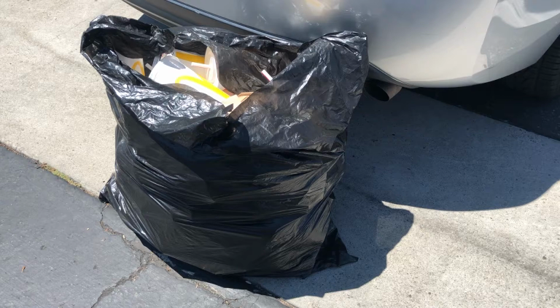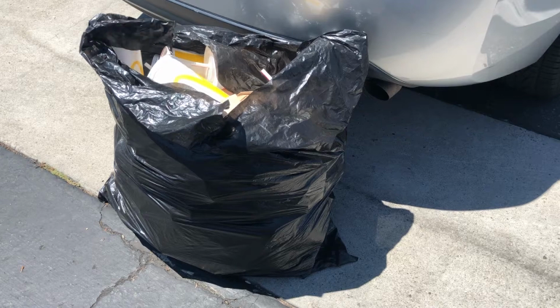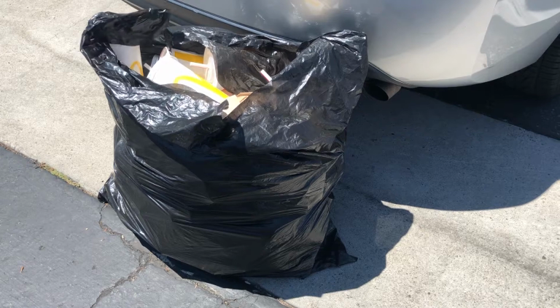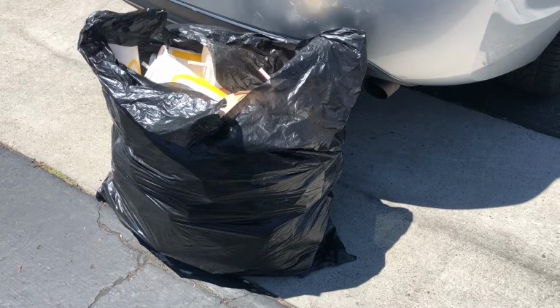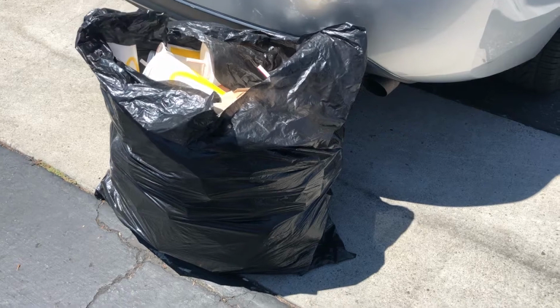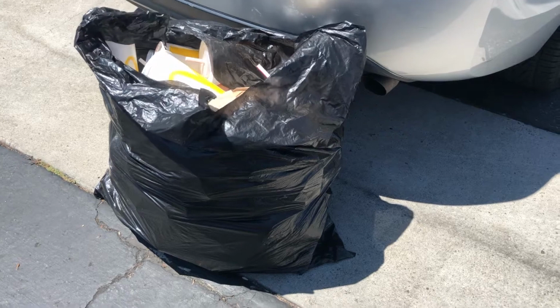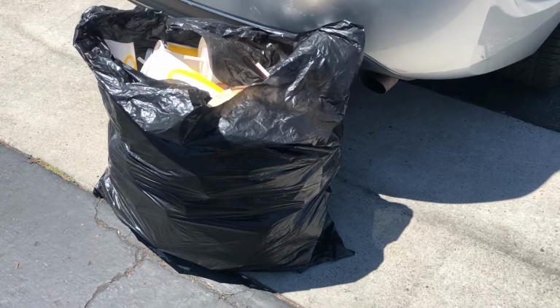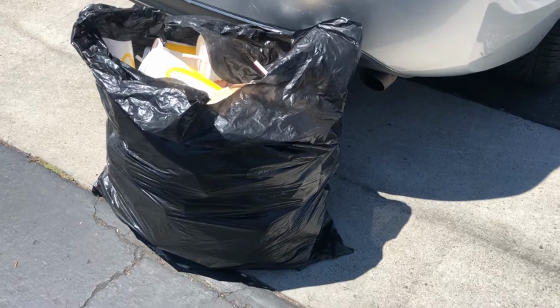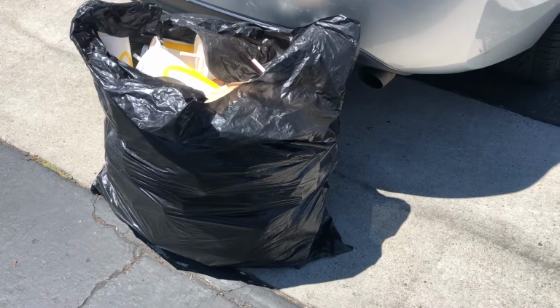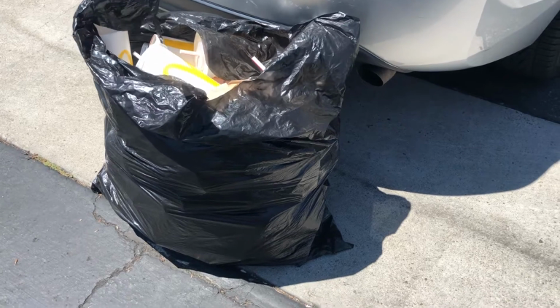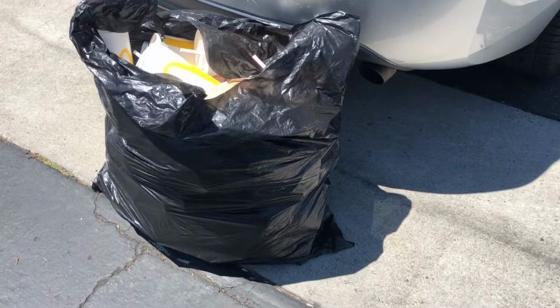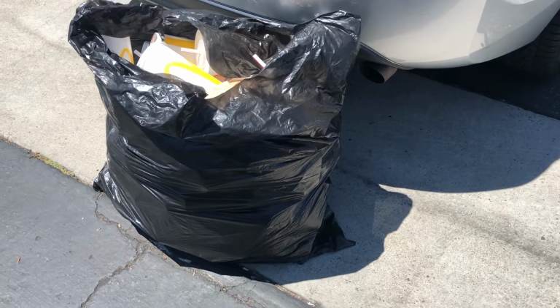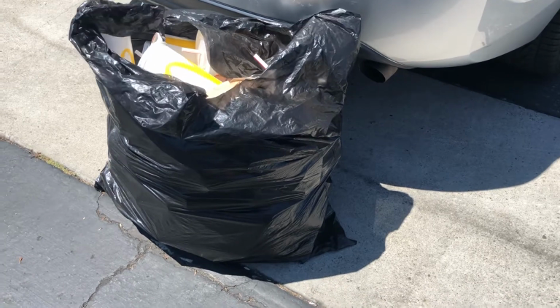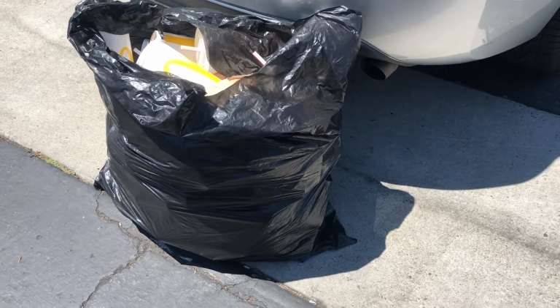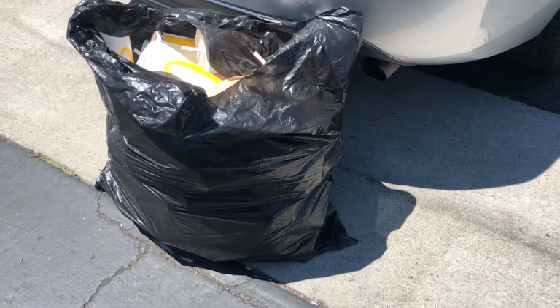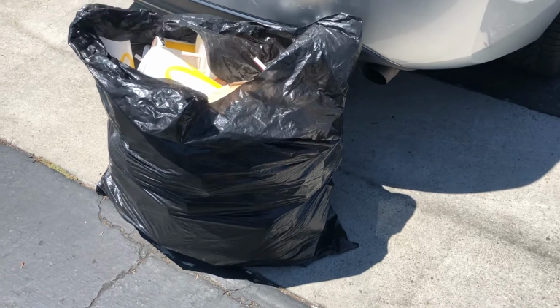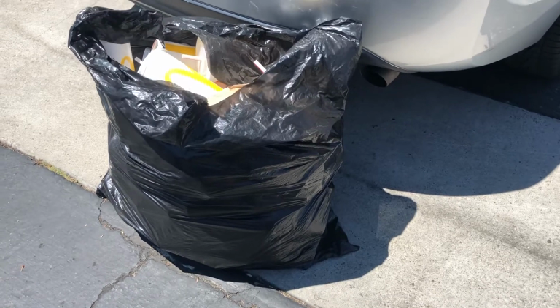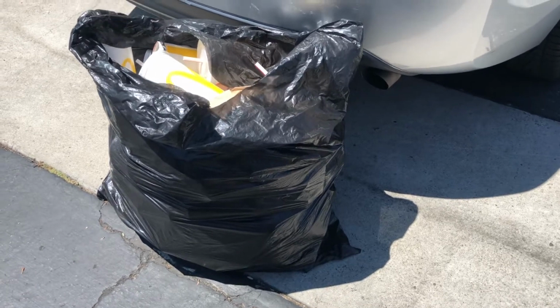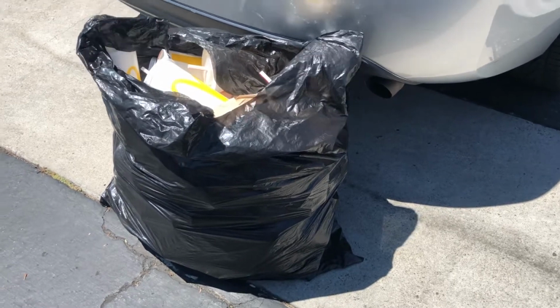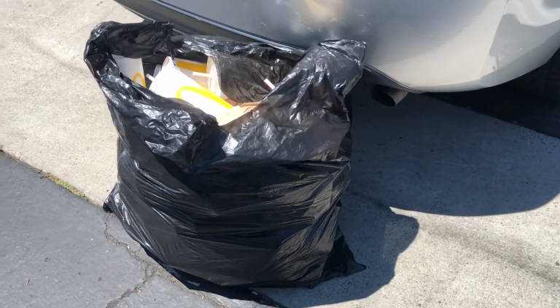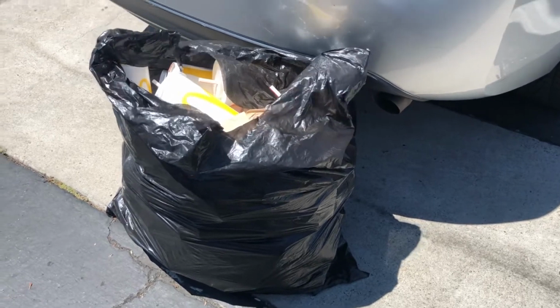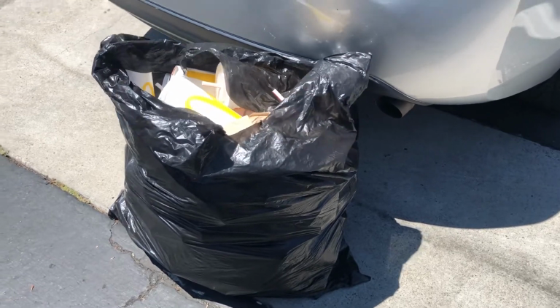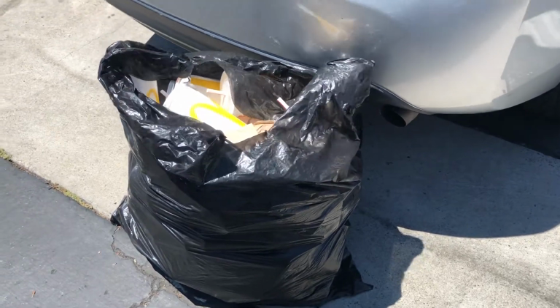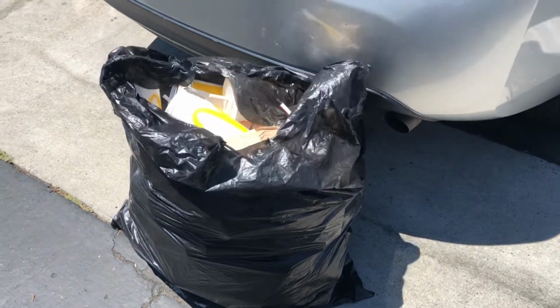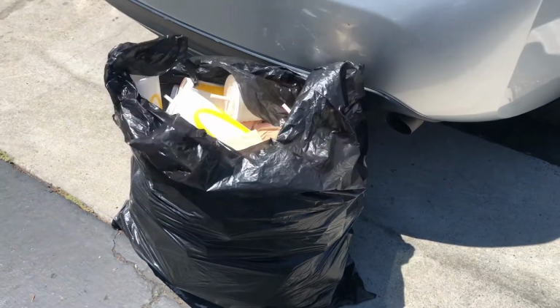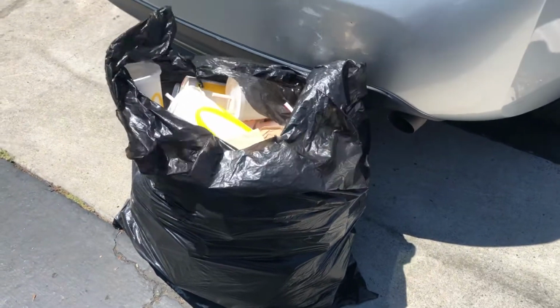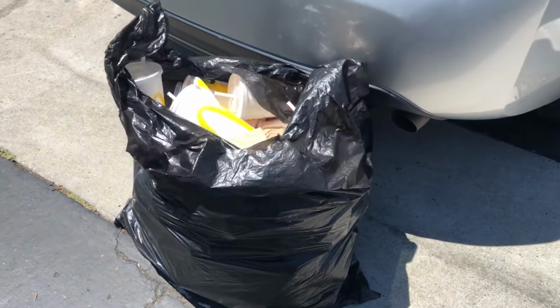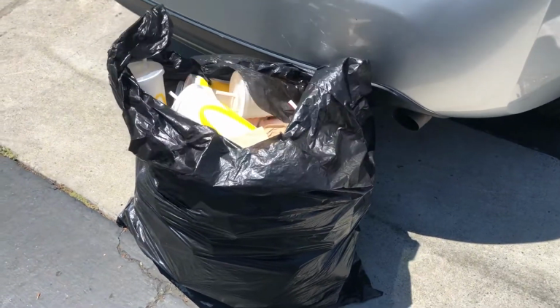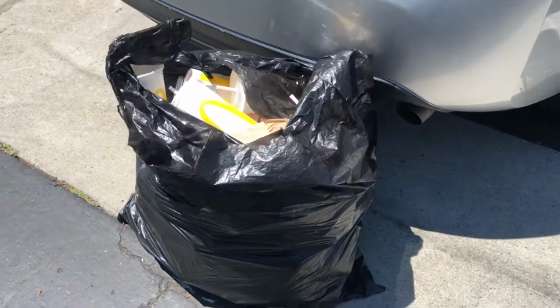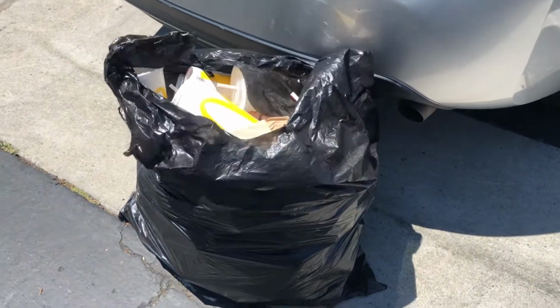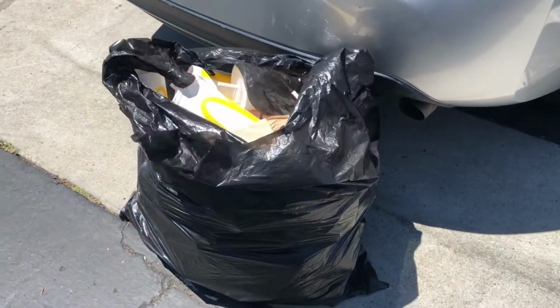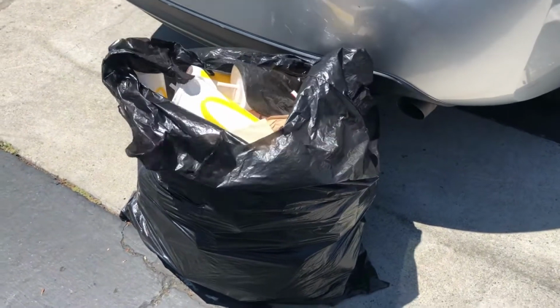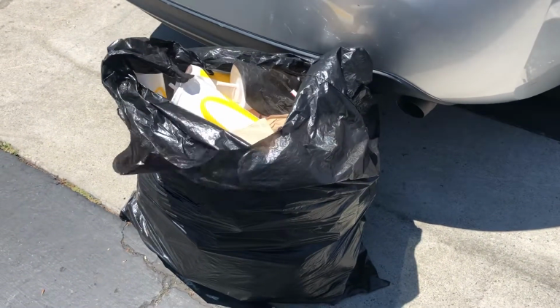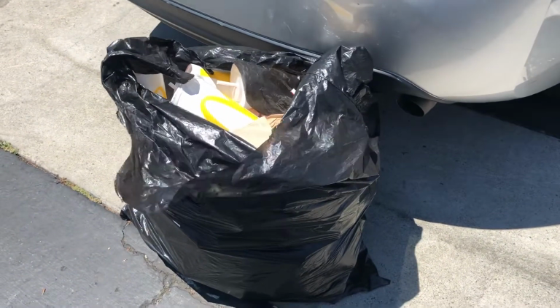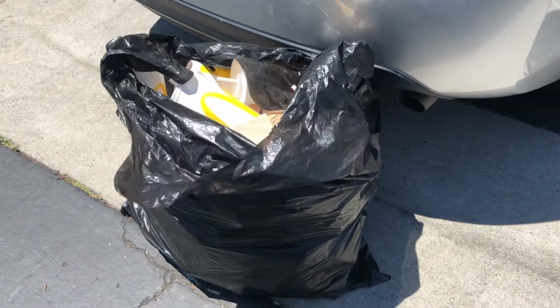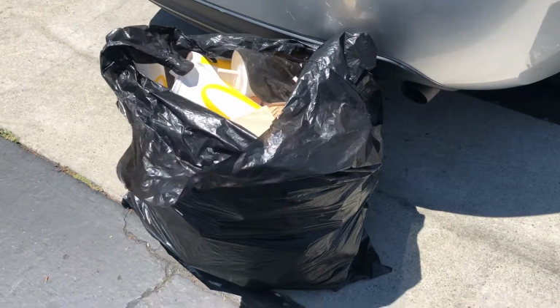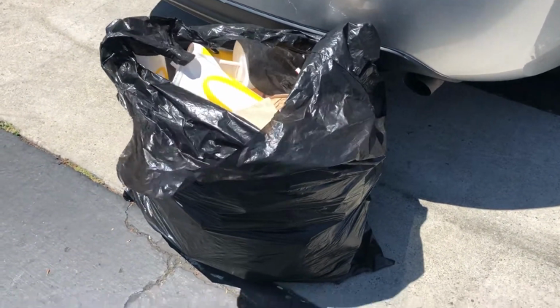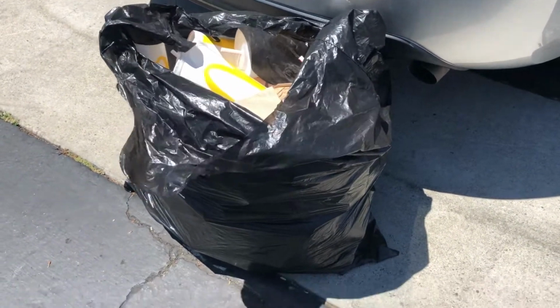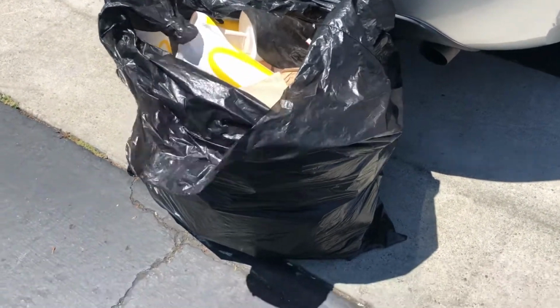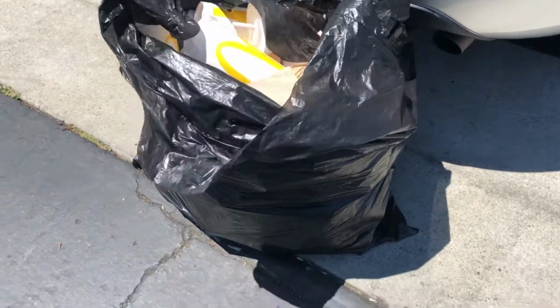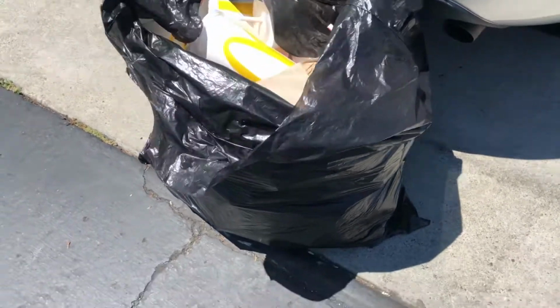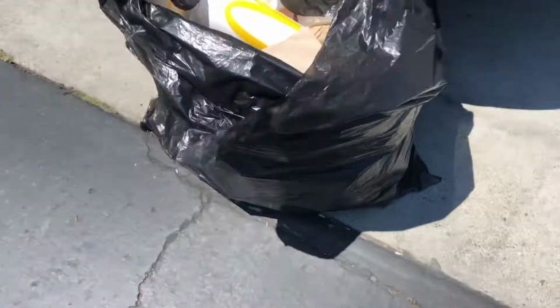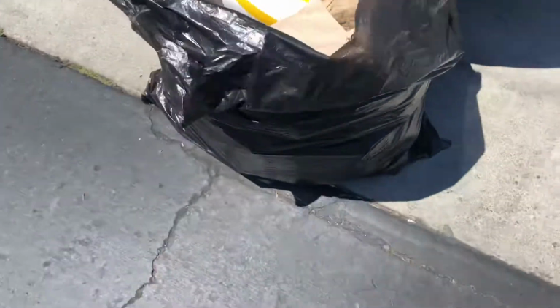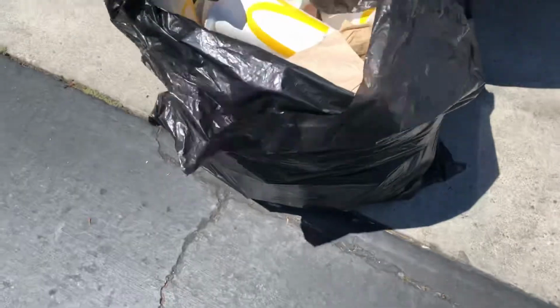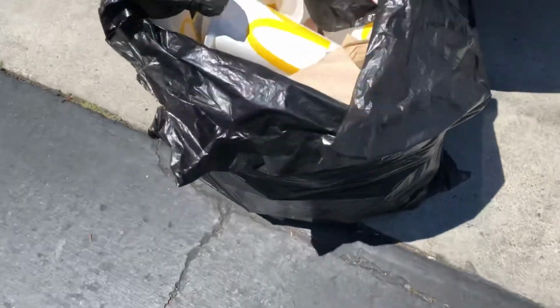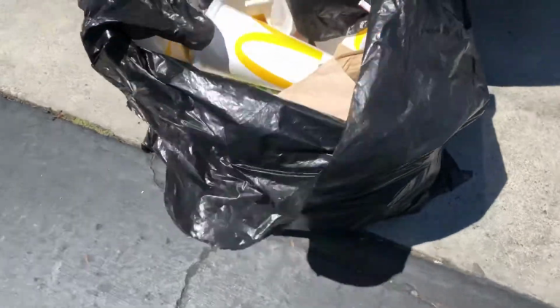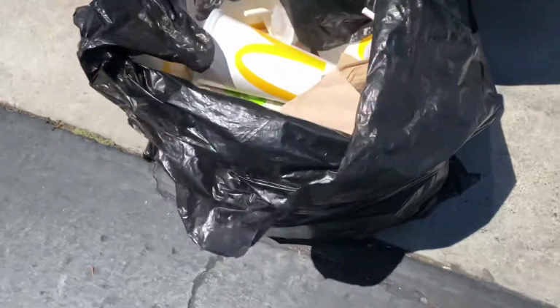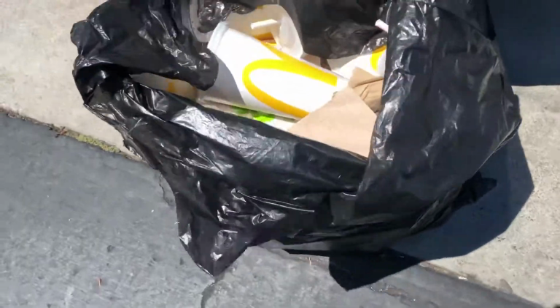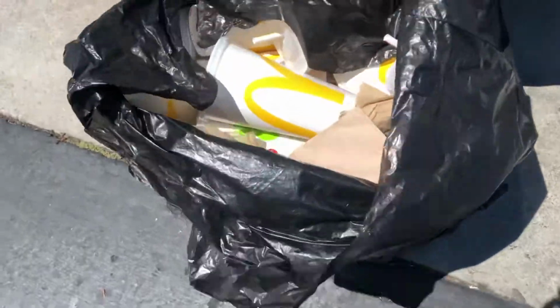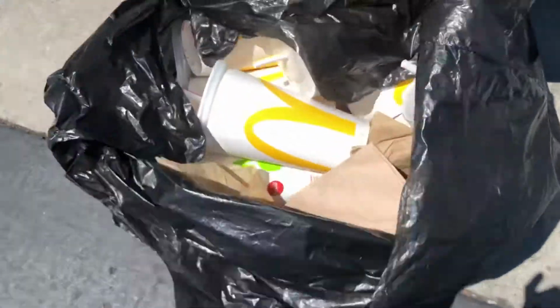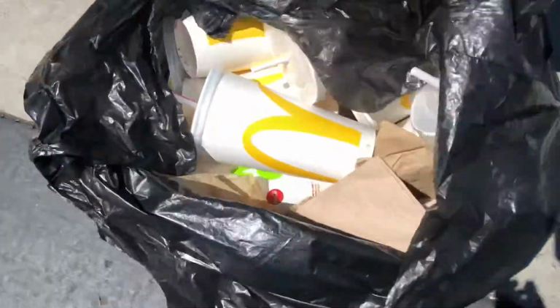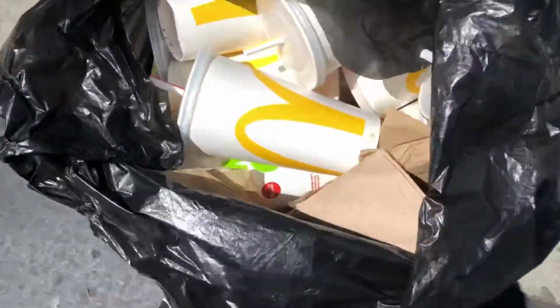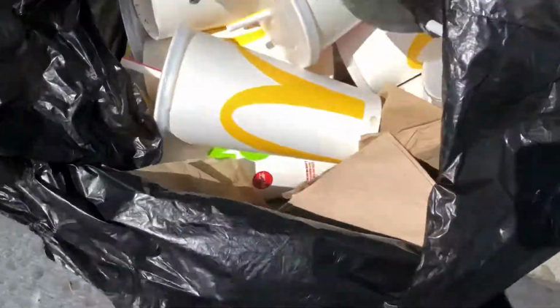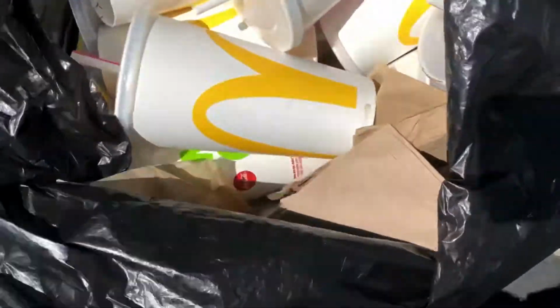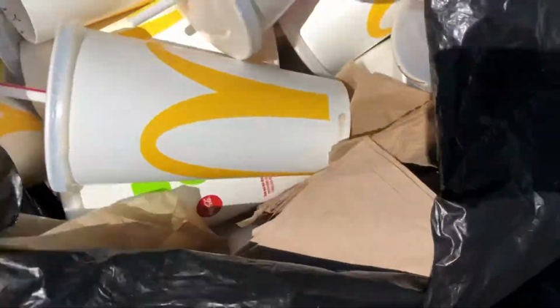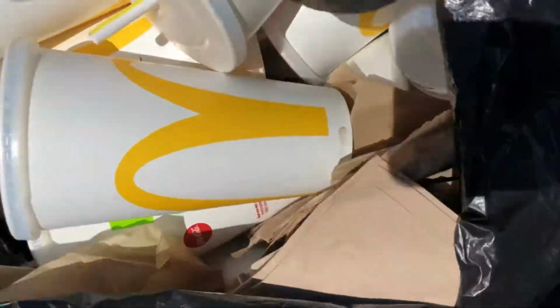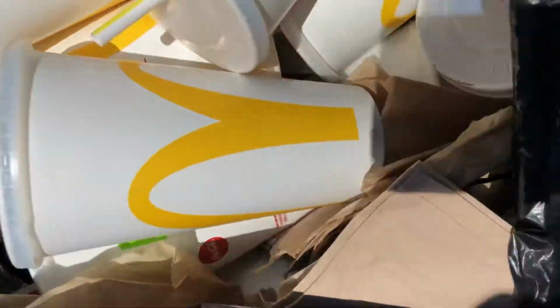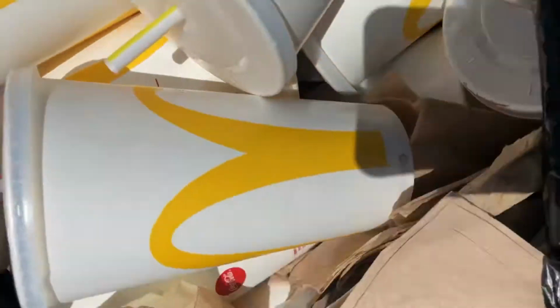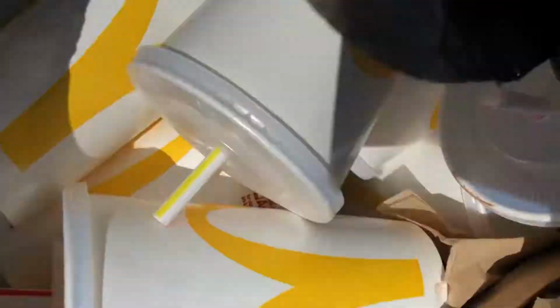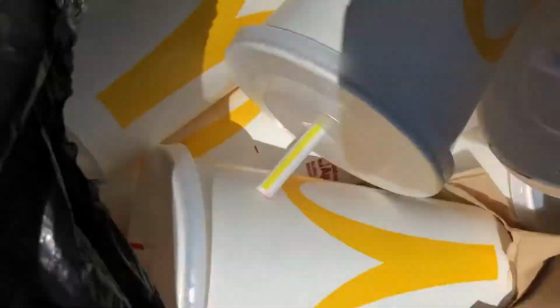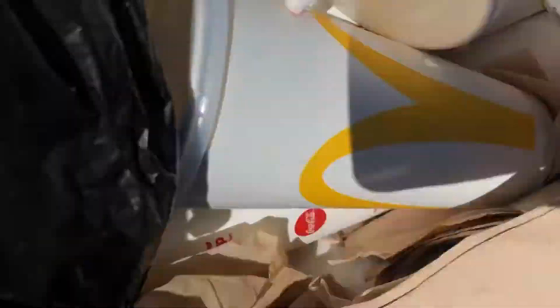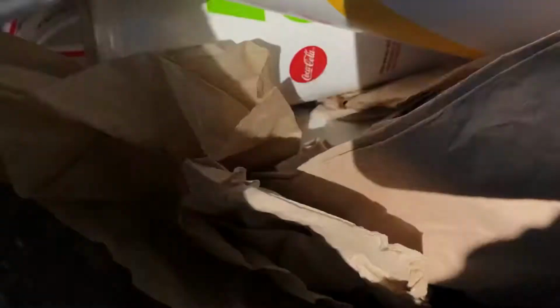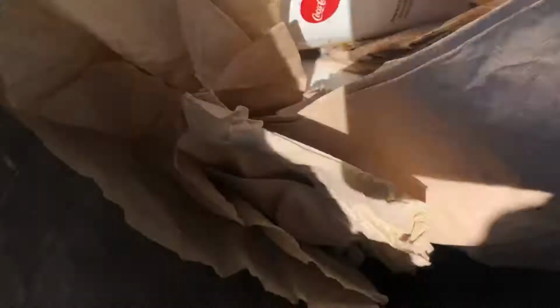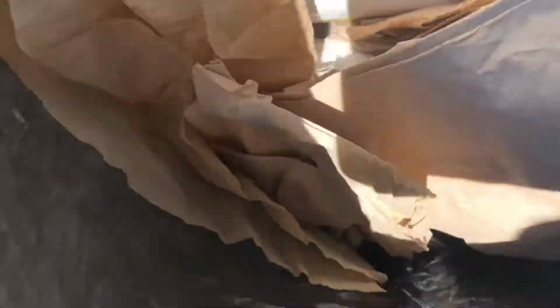Hello to everyone! You may be thinking, what is this? Let's take a look.